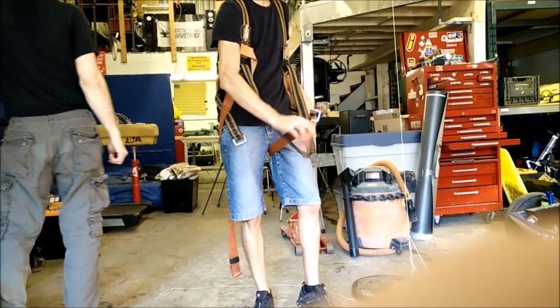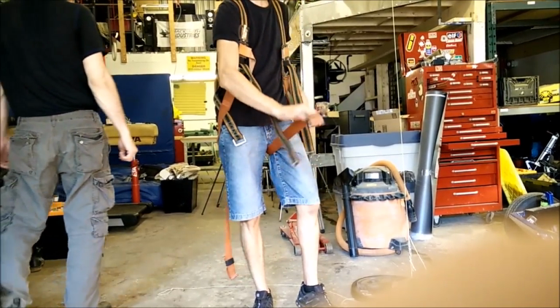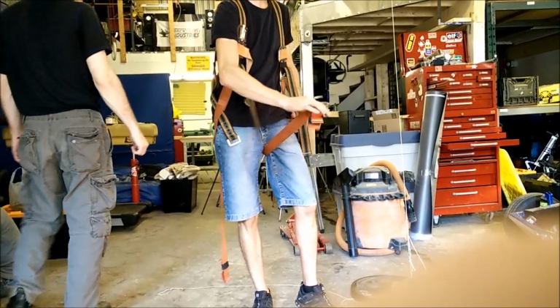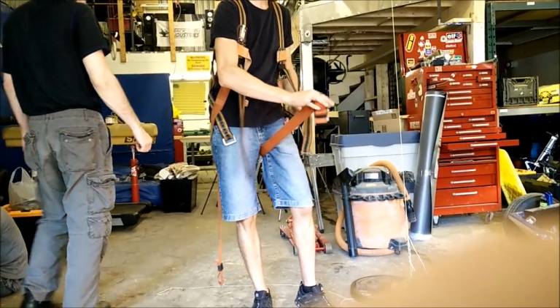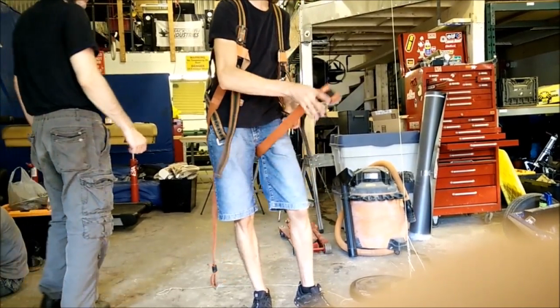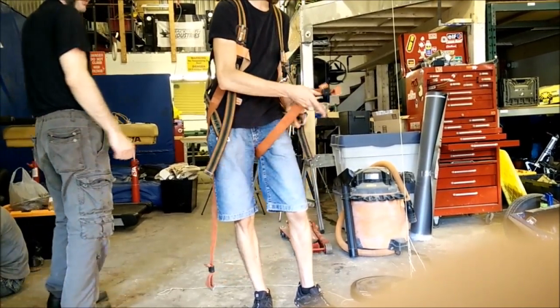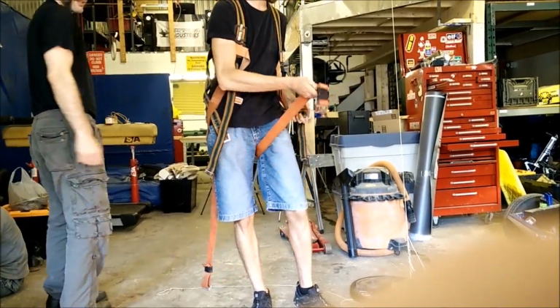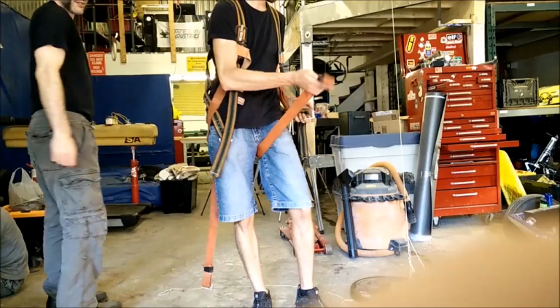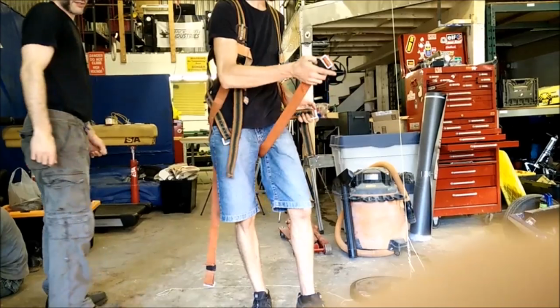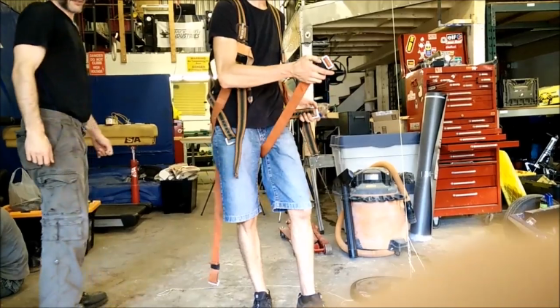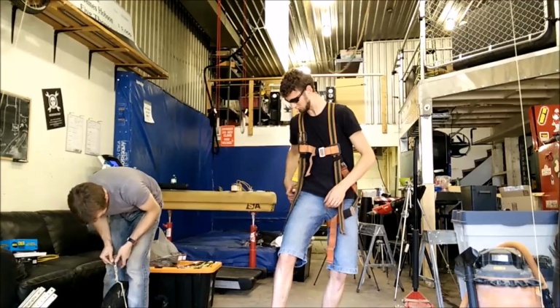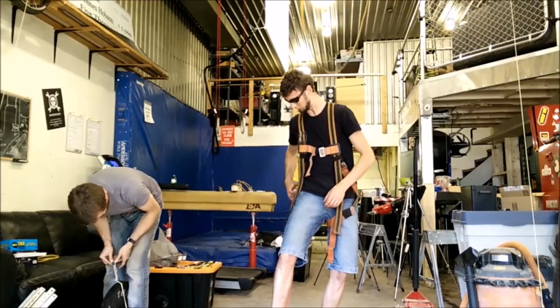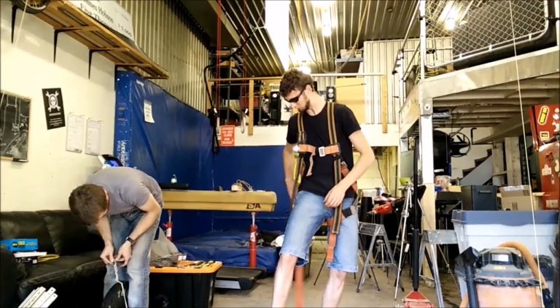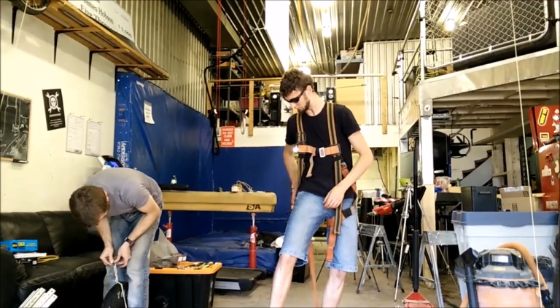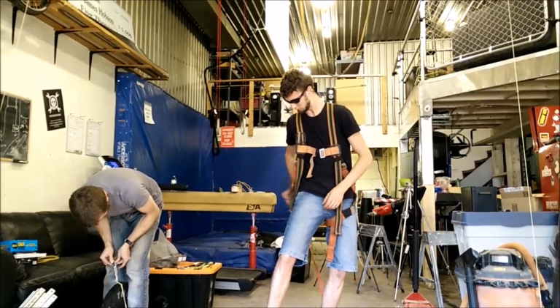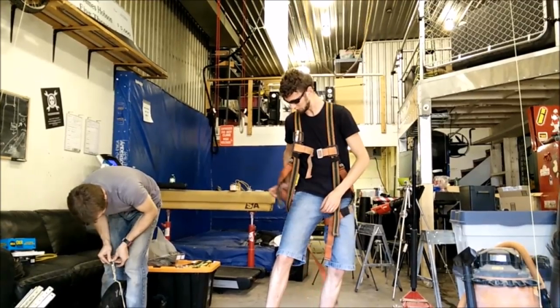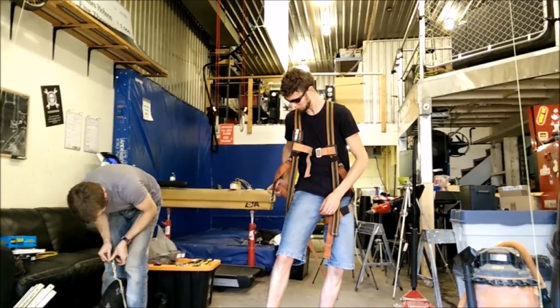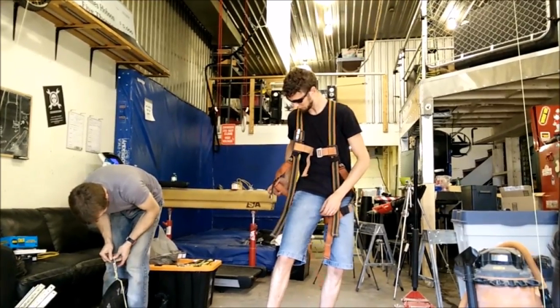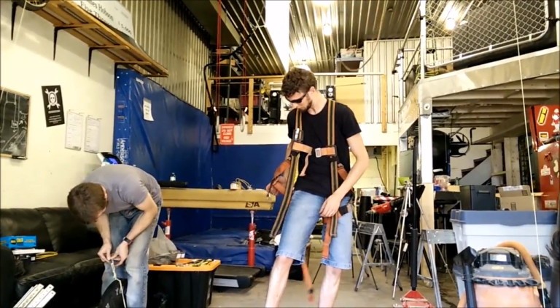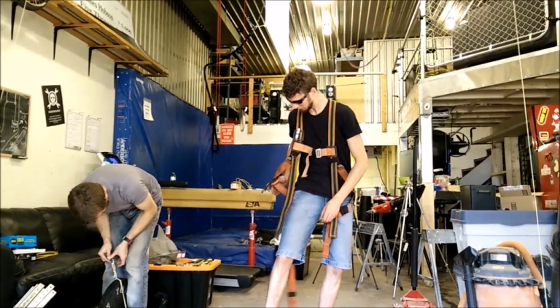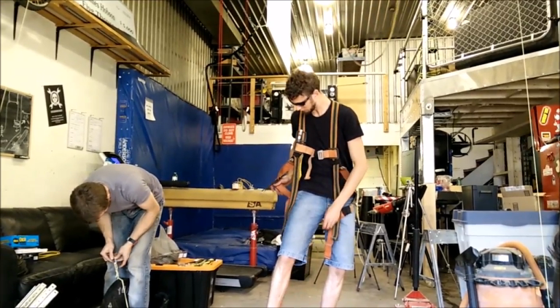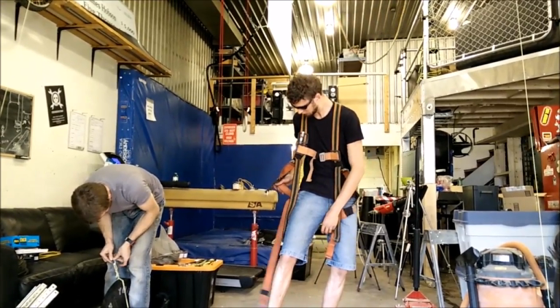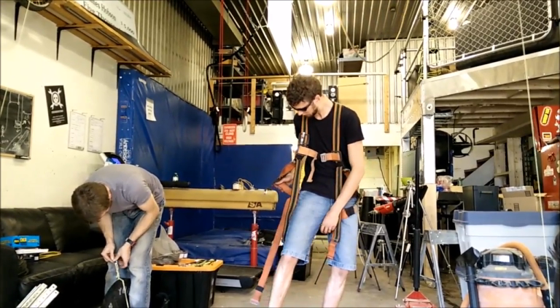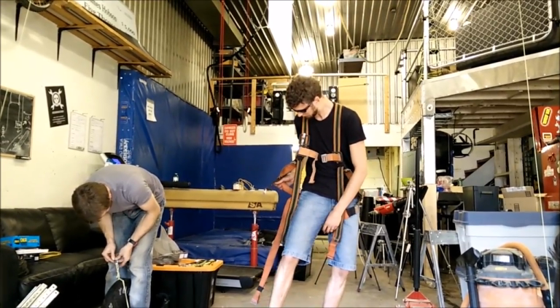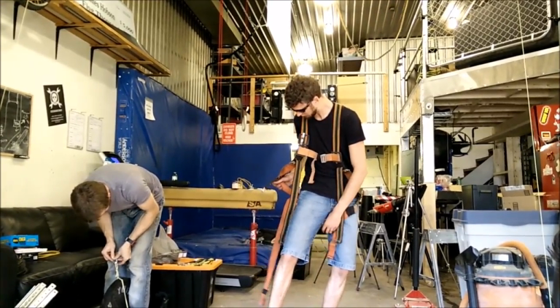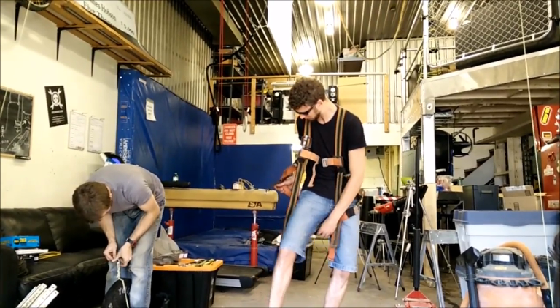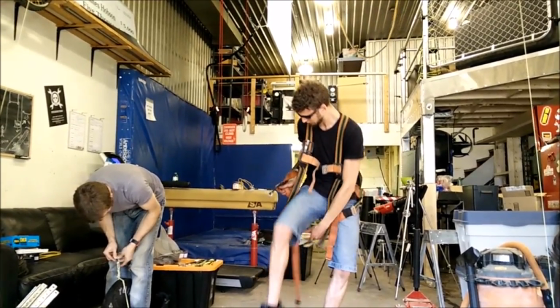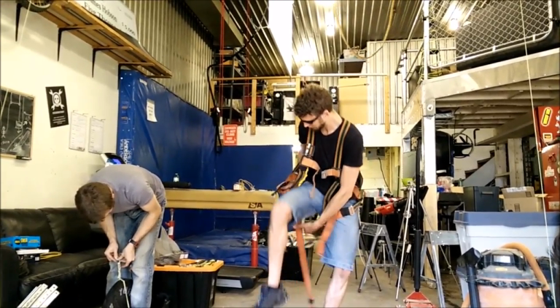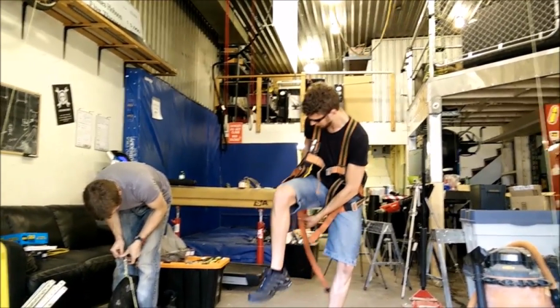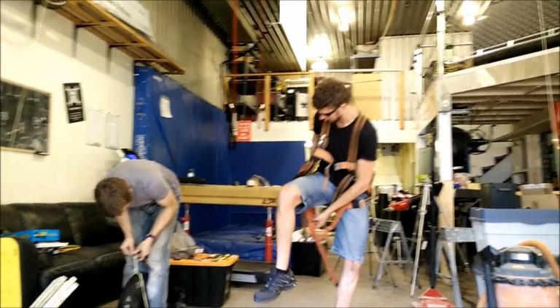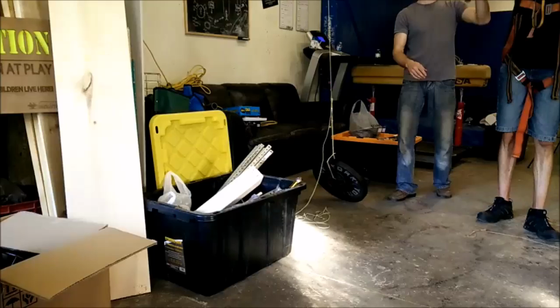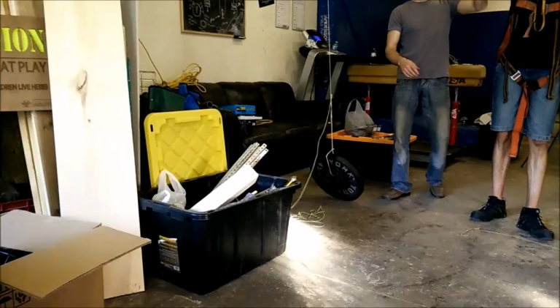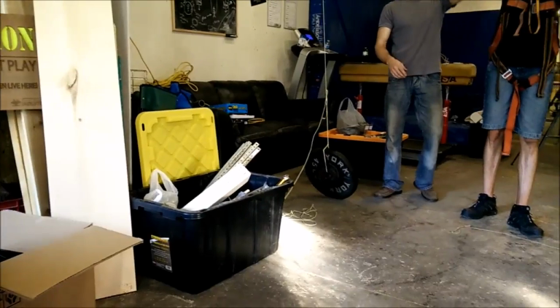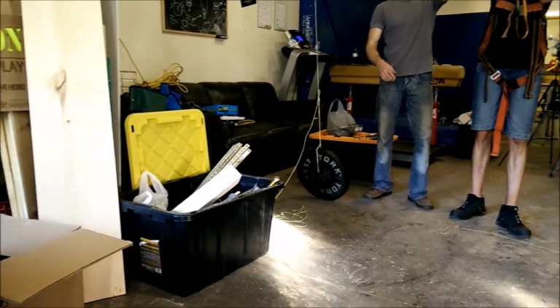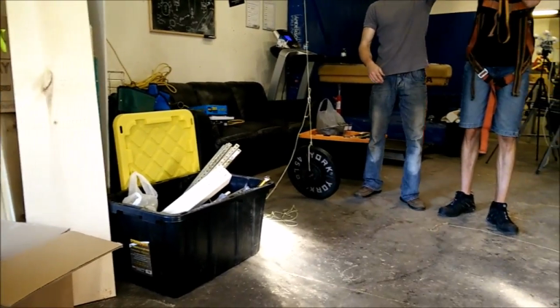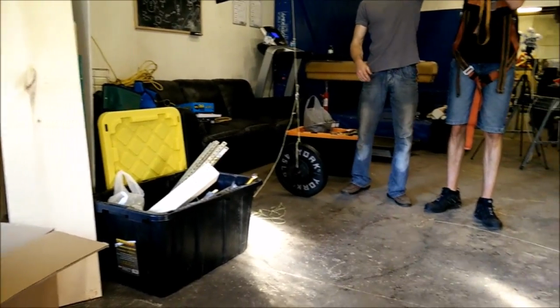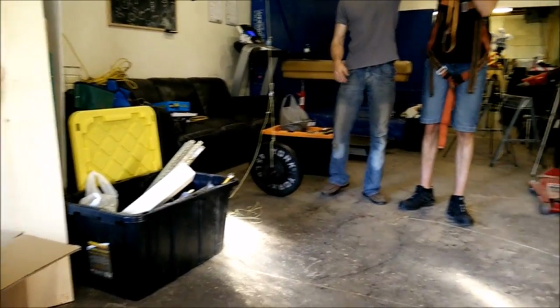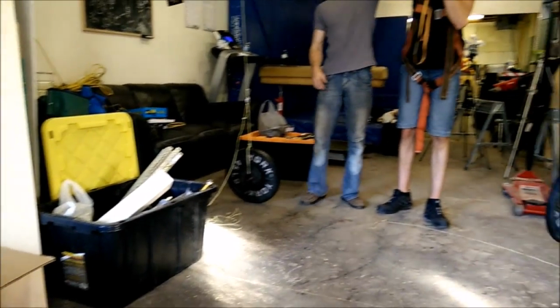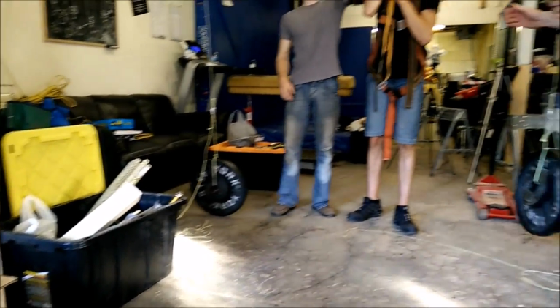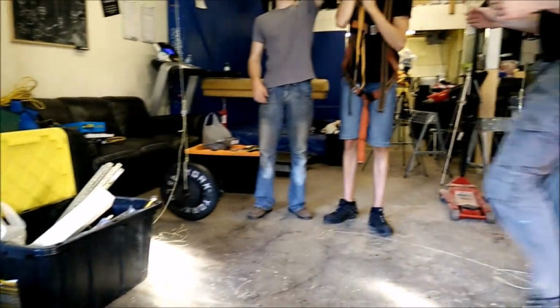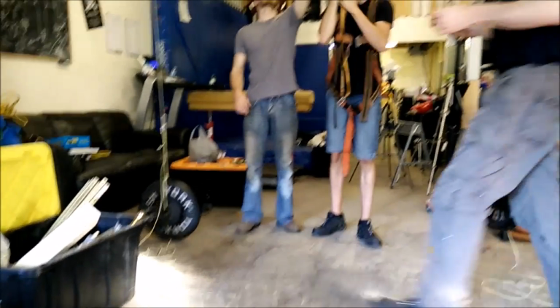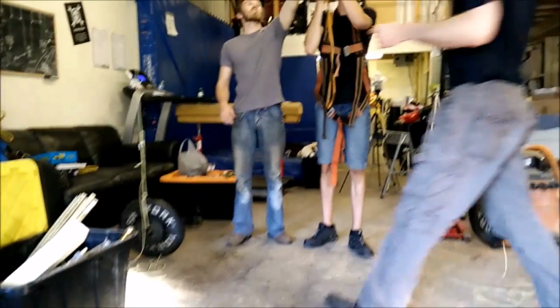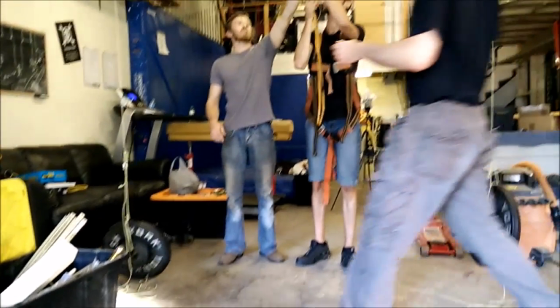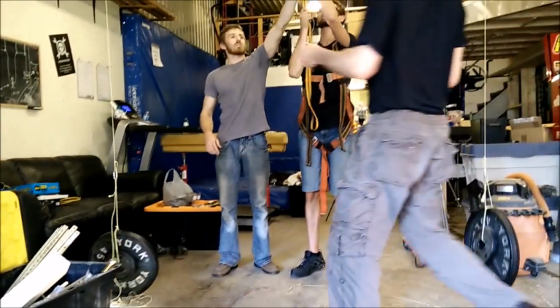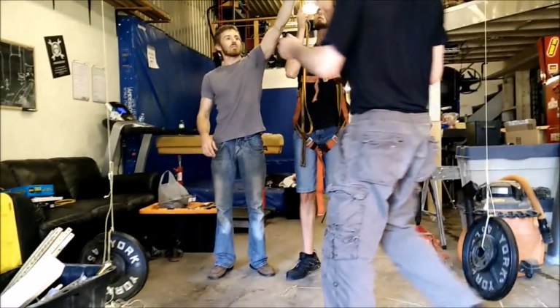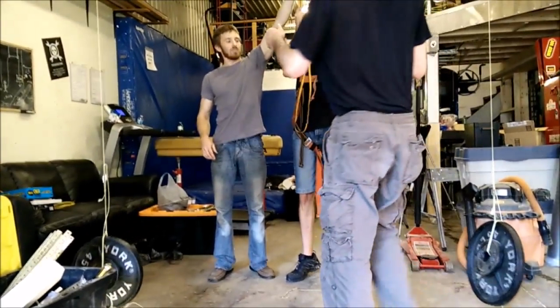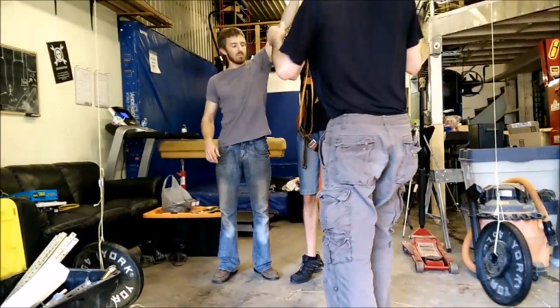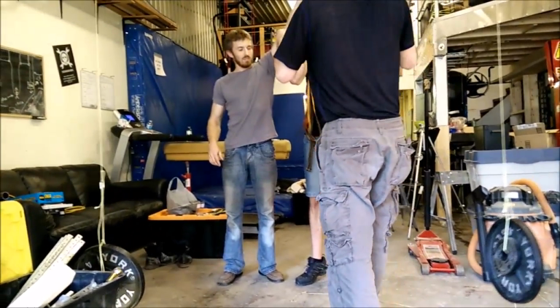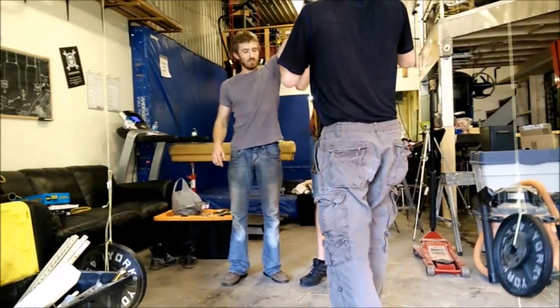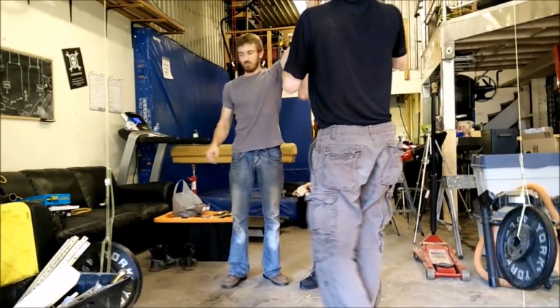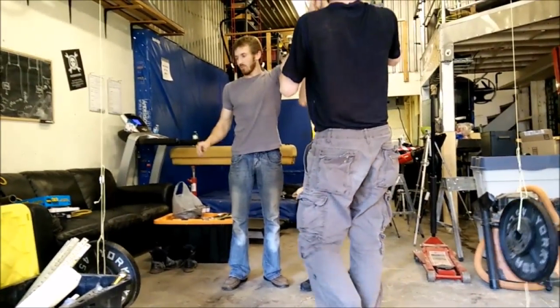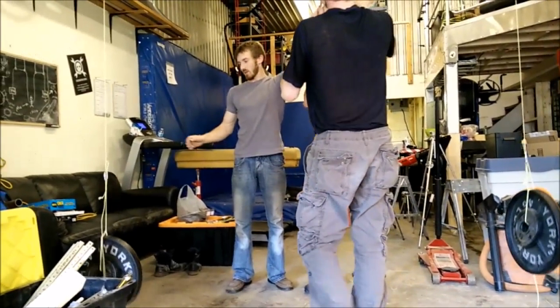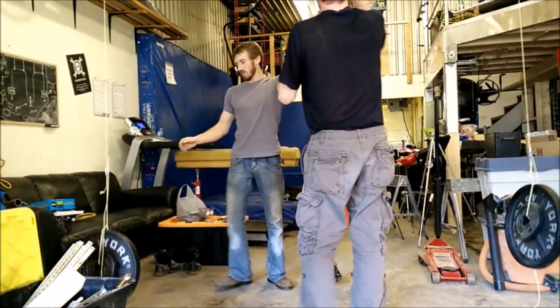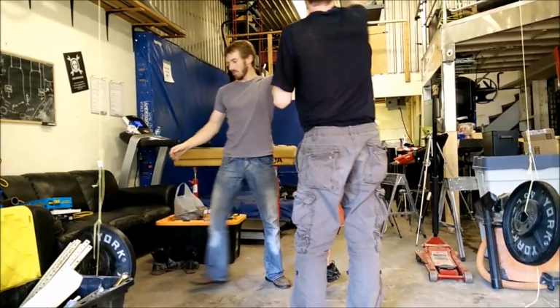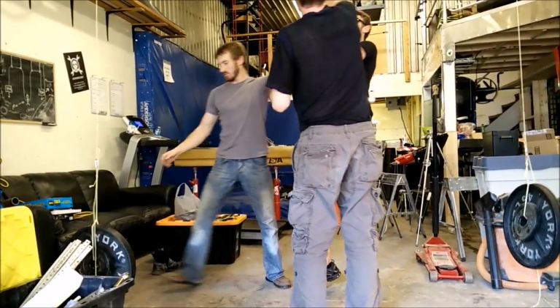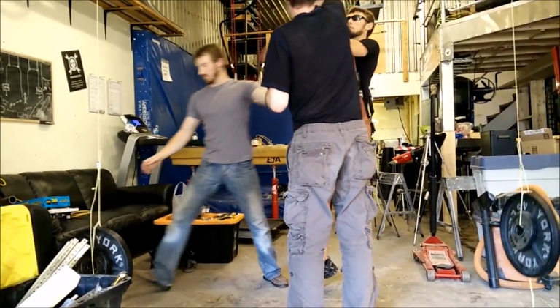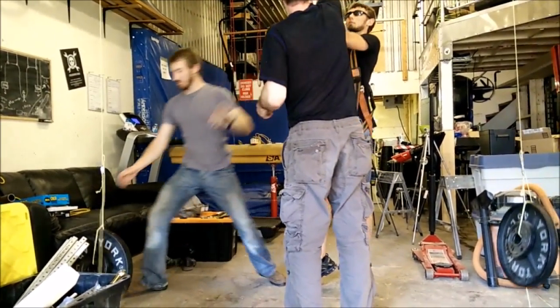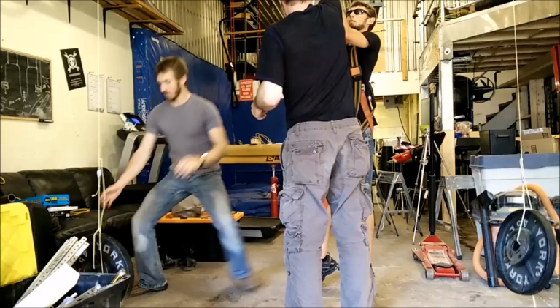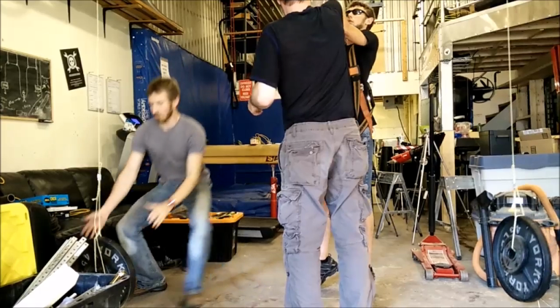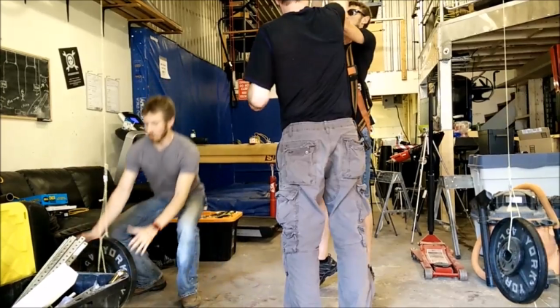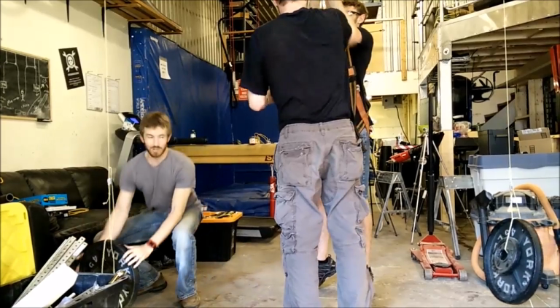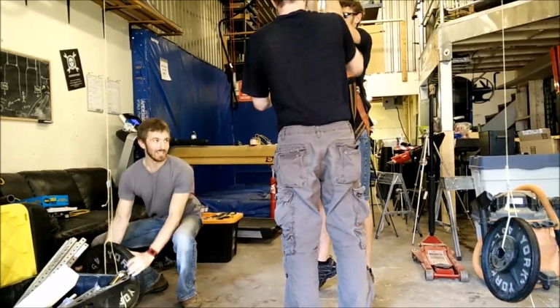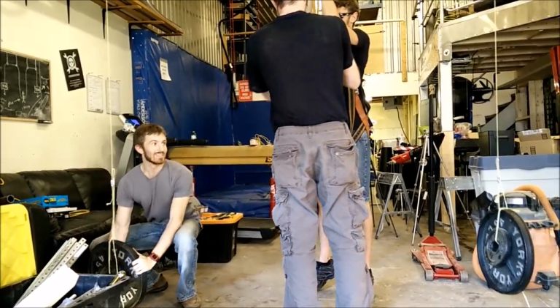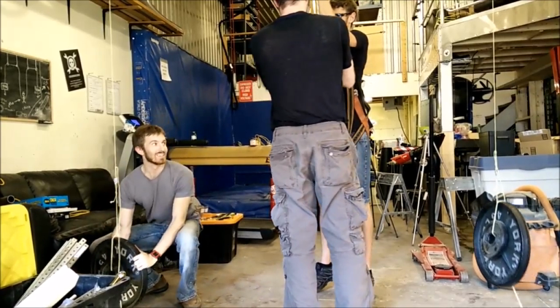Do you want to start in that one? That's really heavy. I only hold the weights.